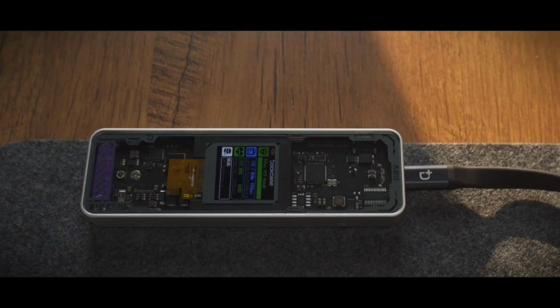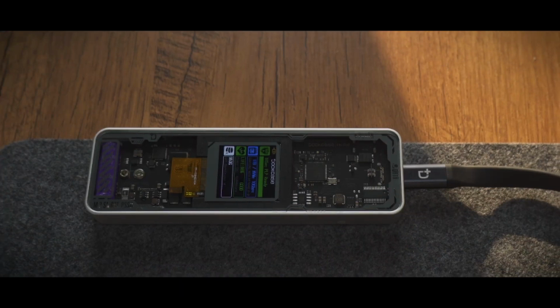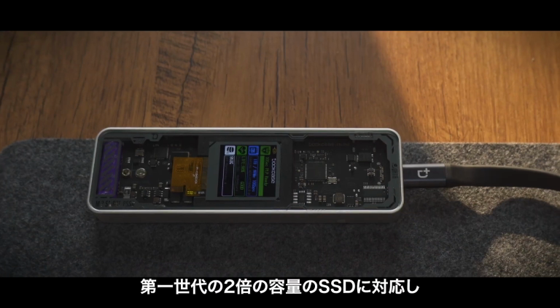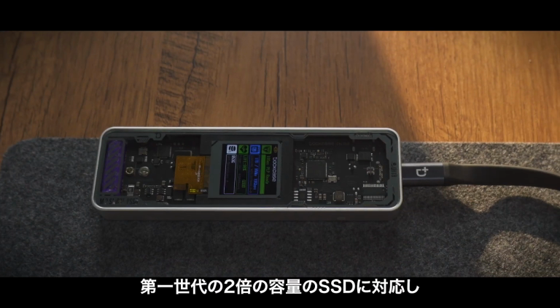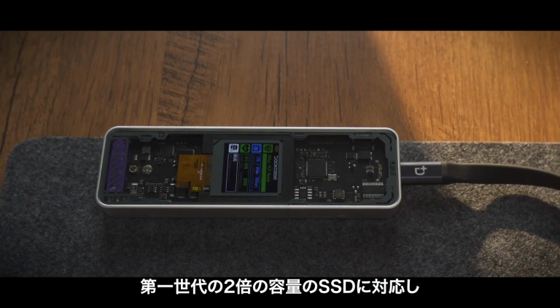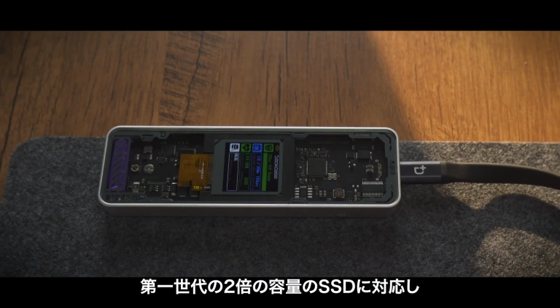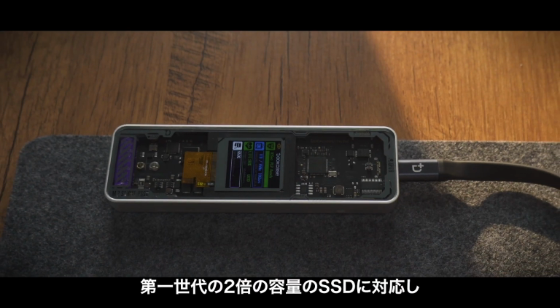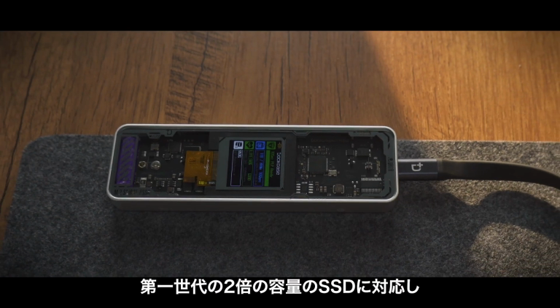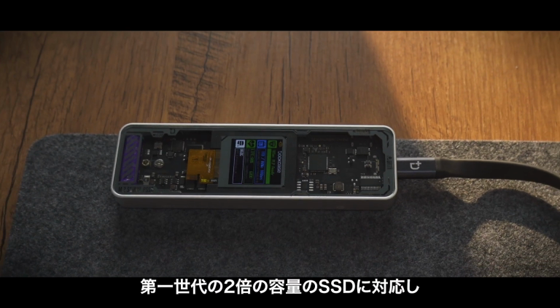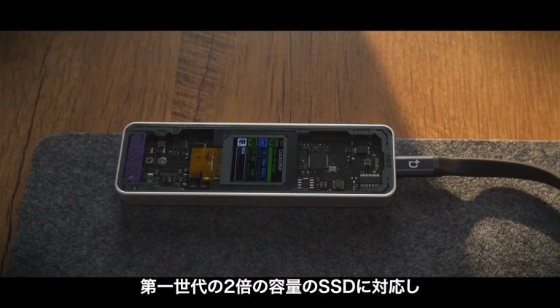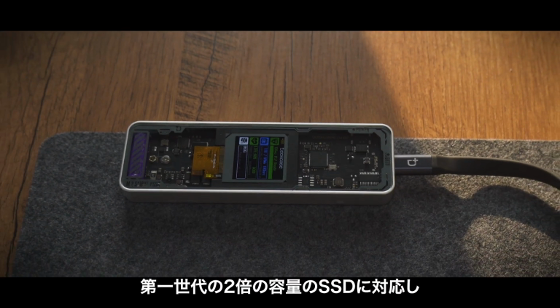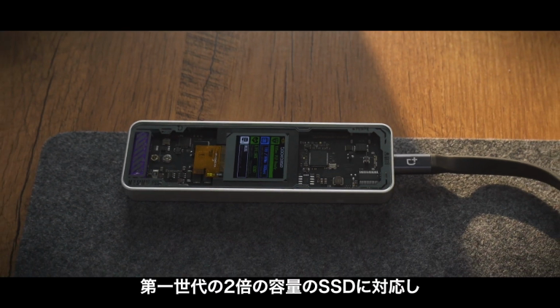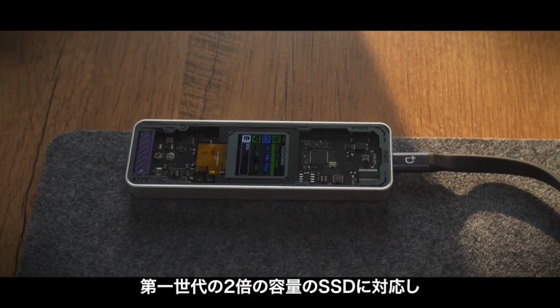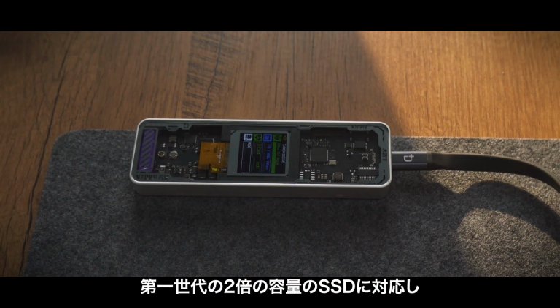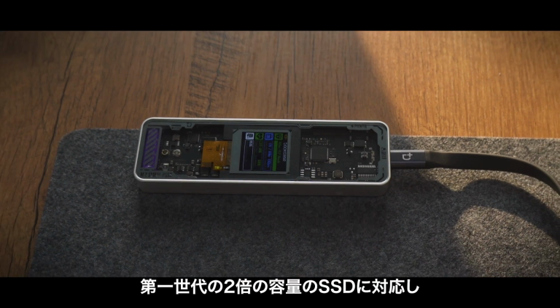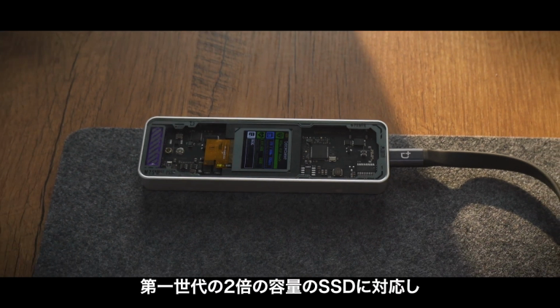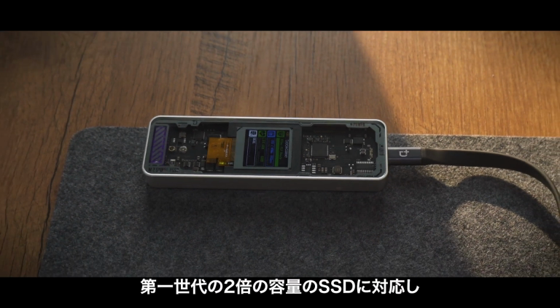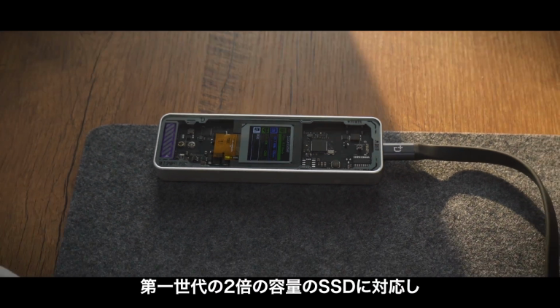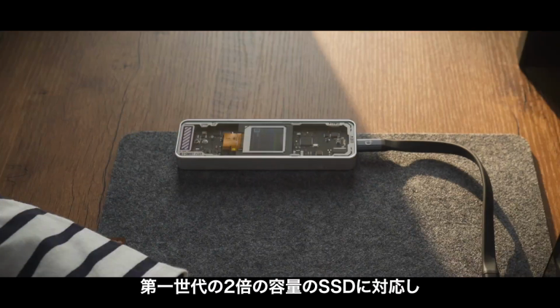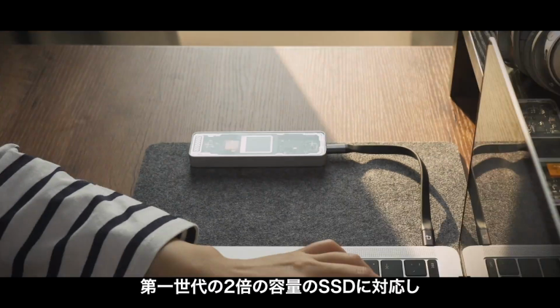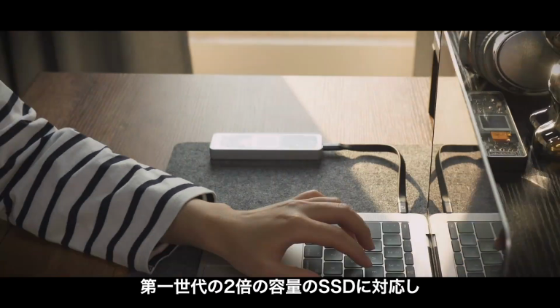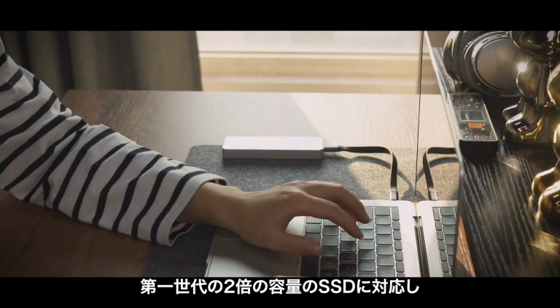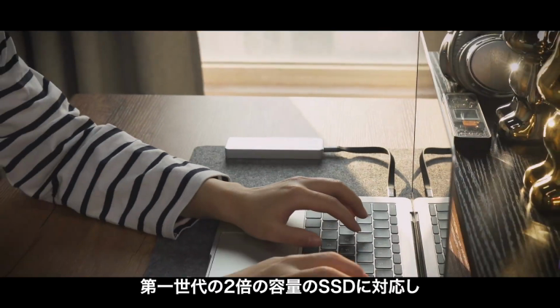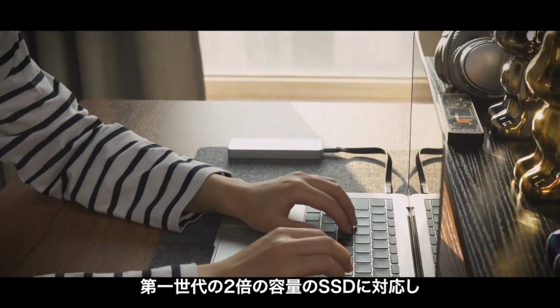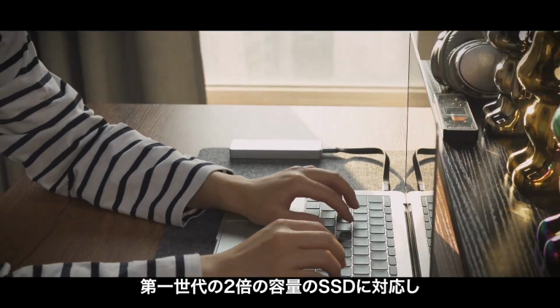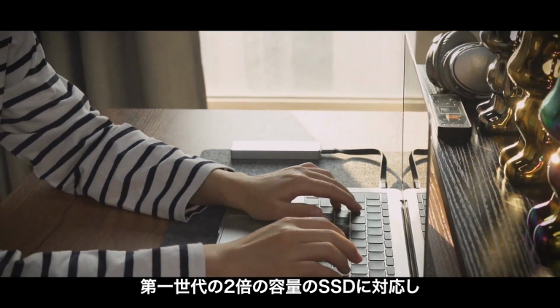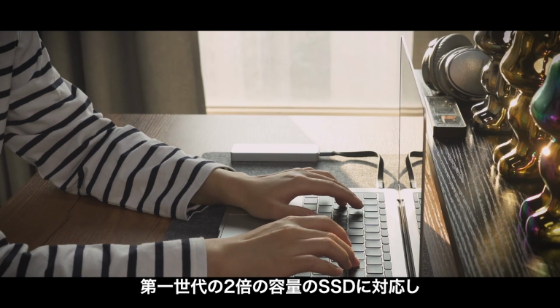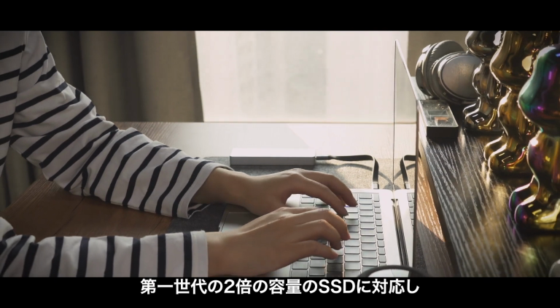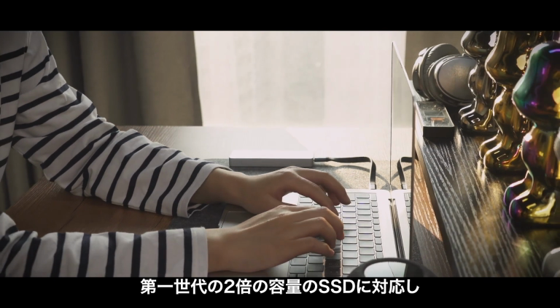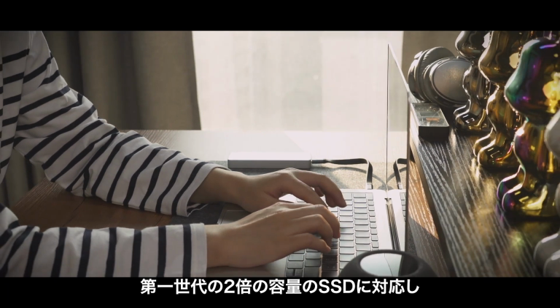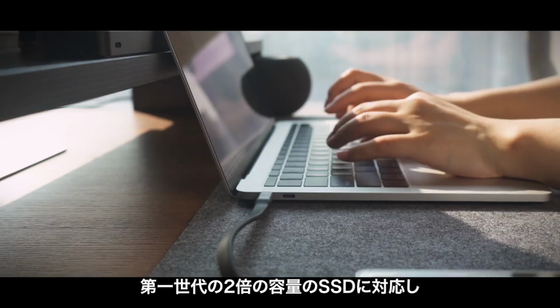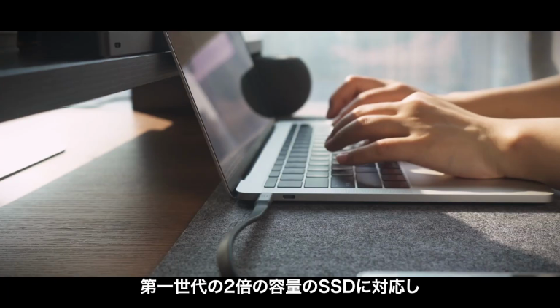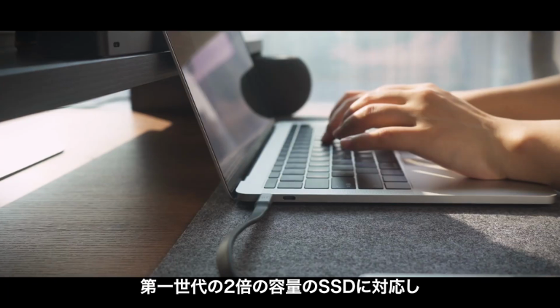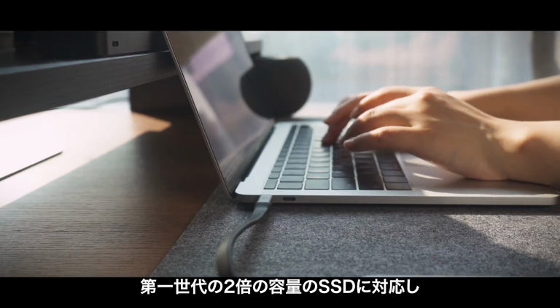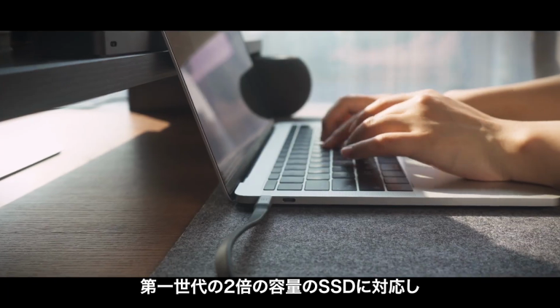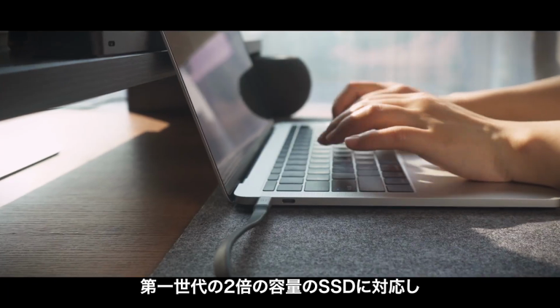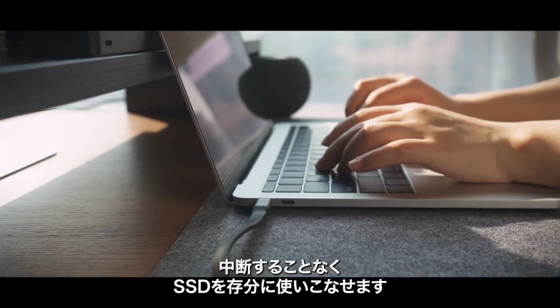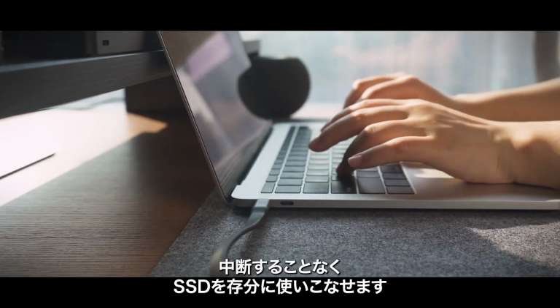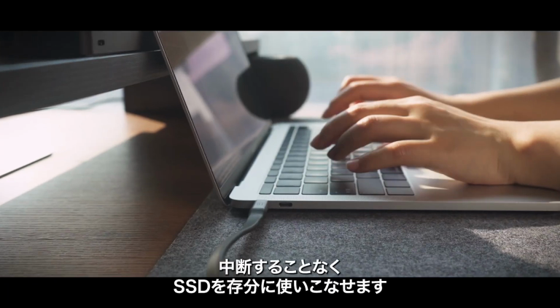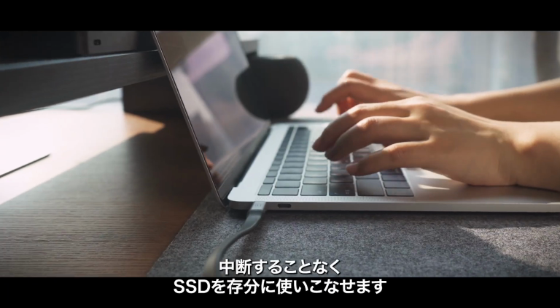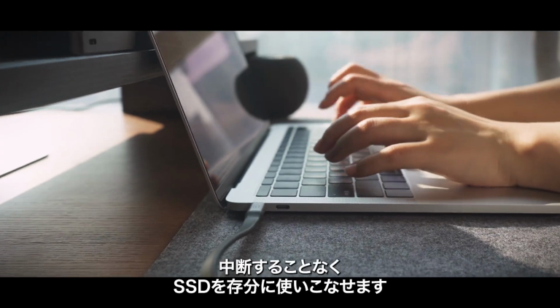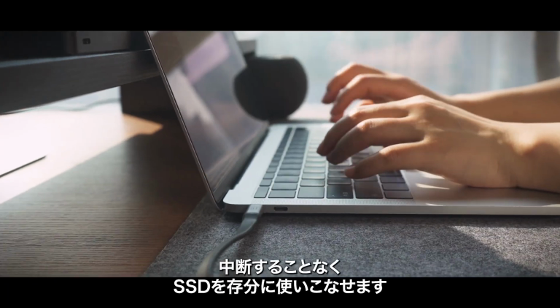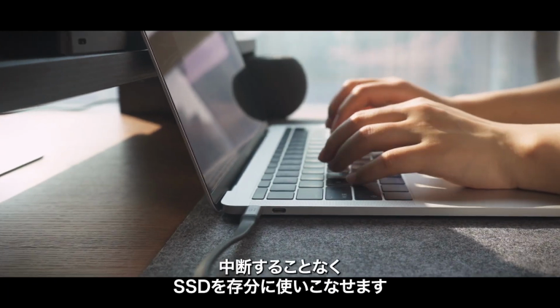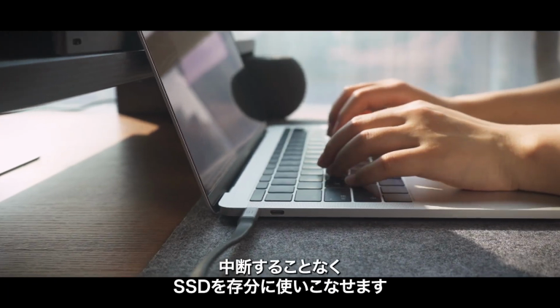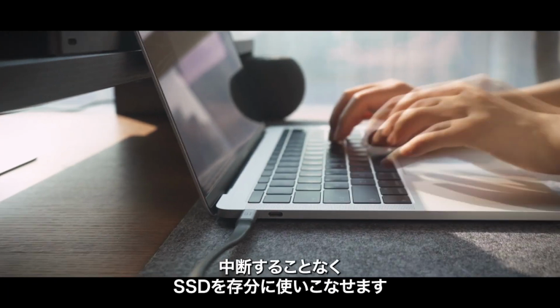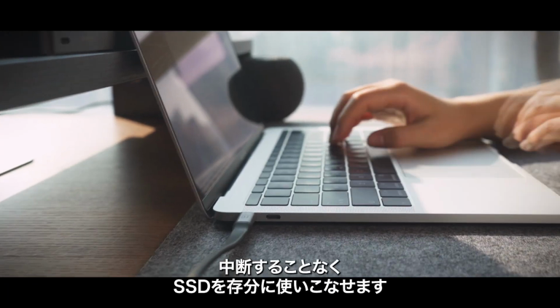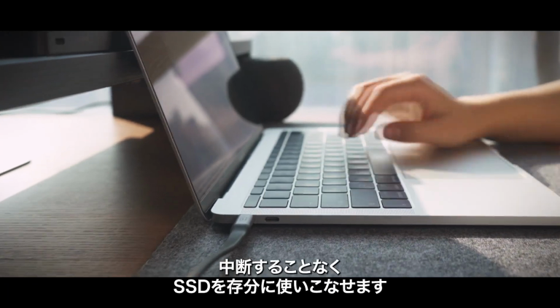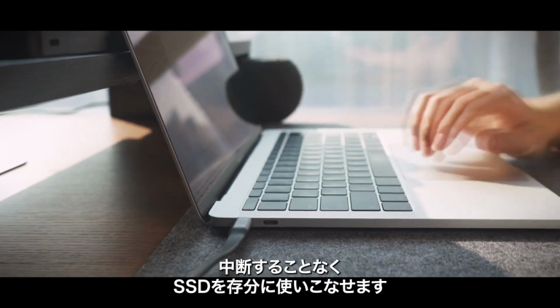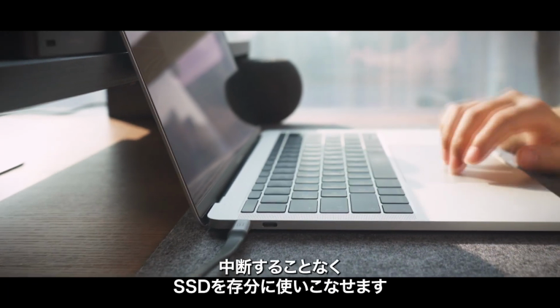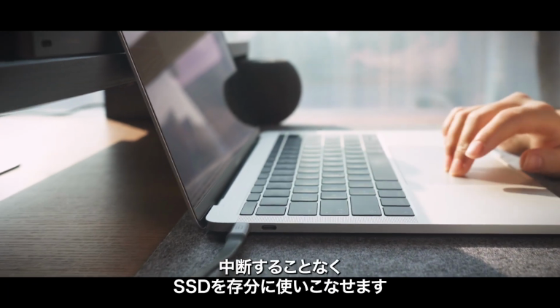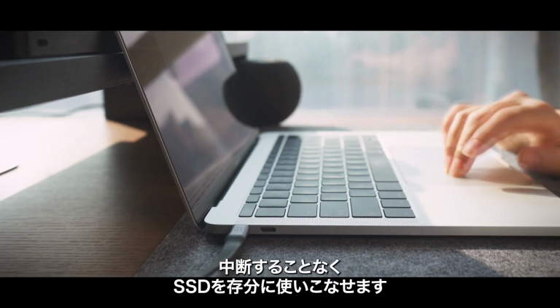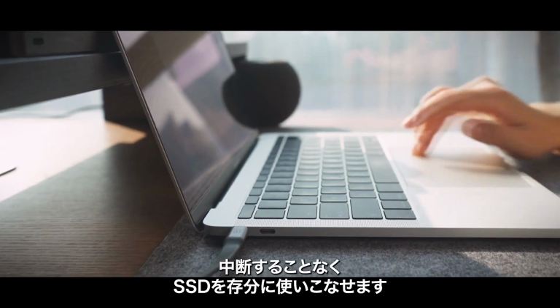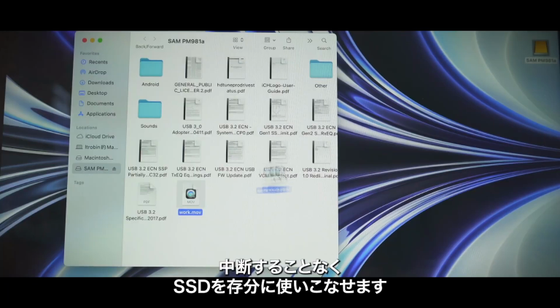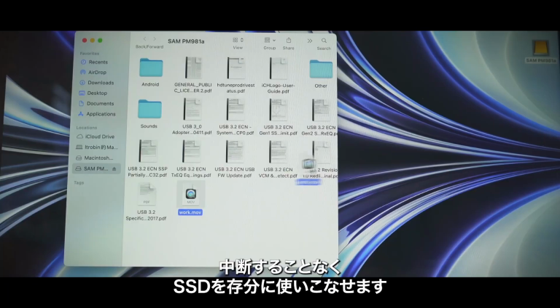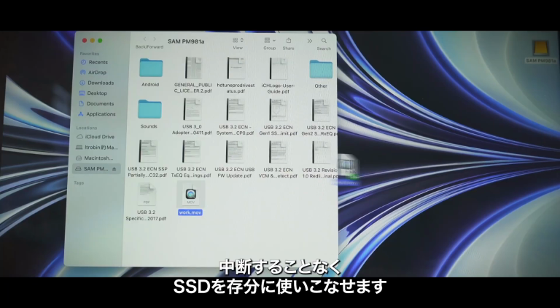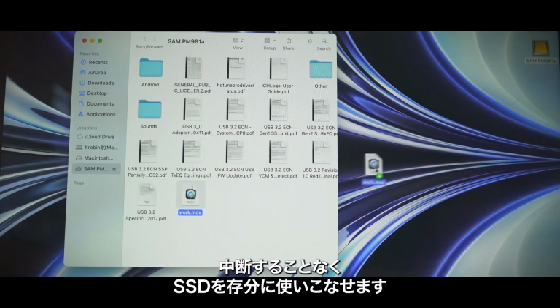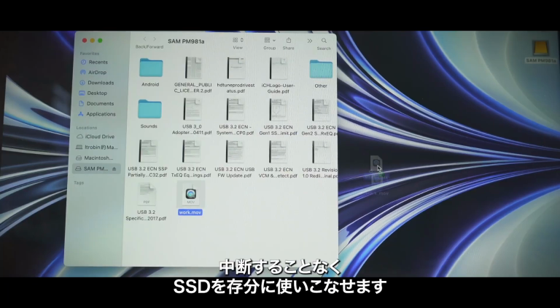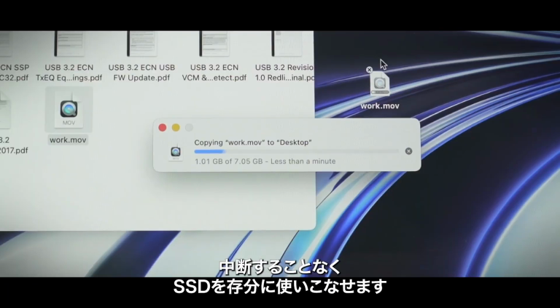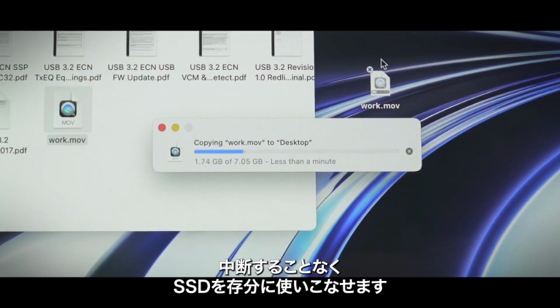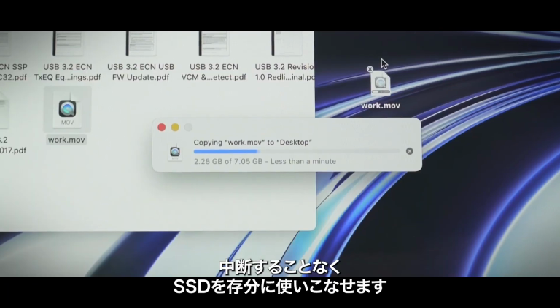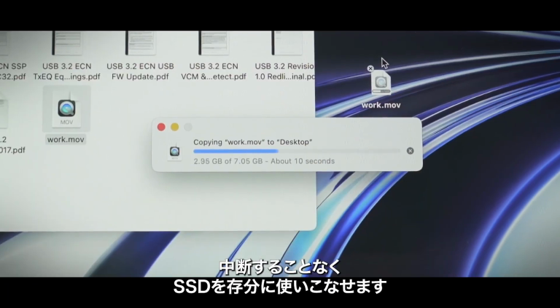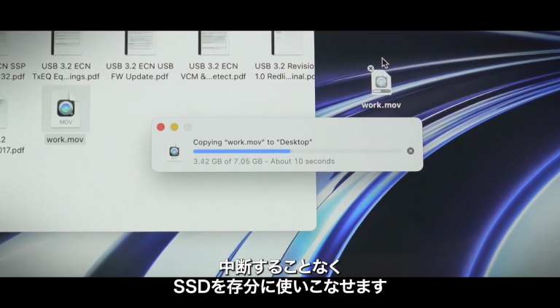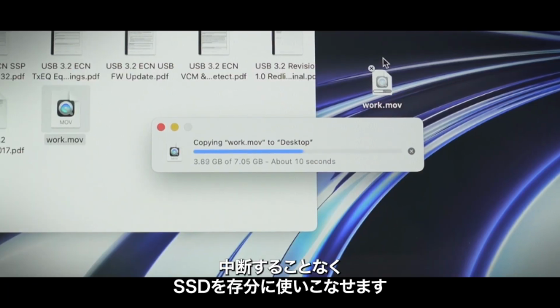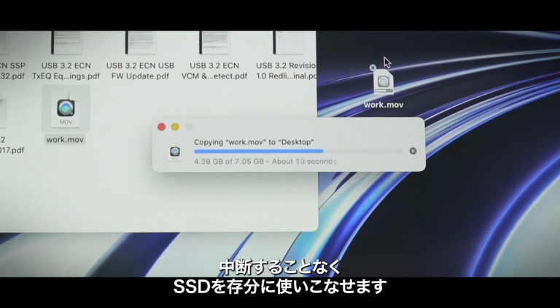For terabytes capacity, twice the capacity of the first generation enables you to take full advantage of your SSD without missing a beat.